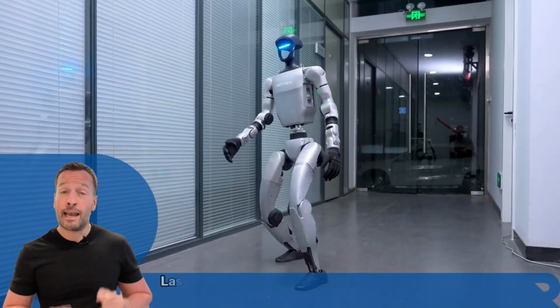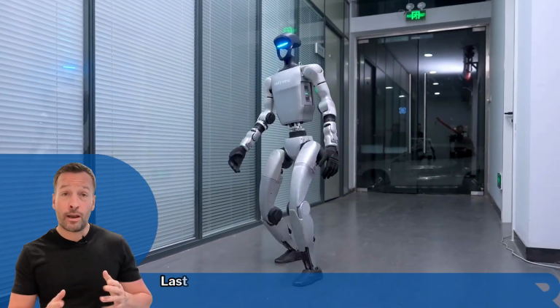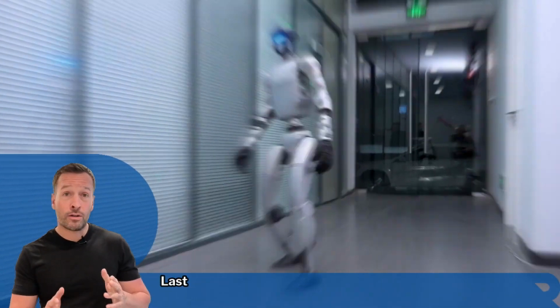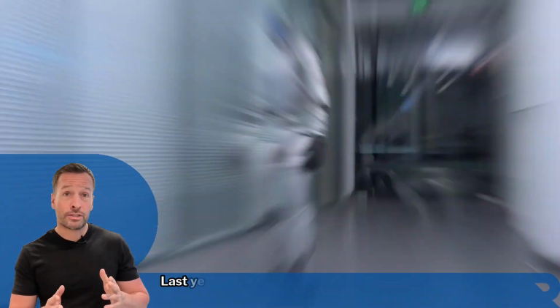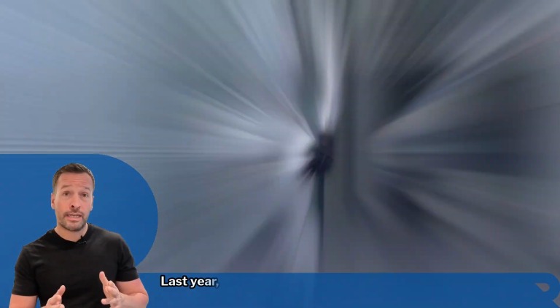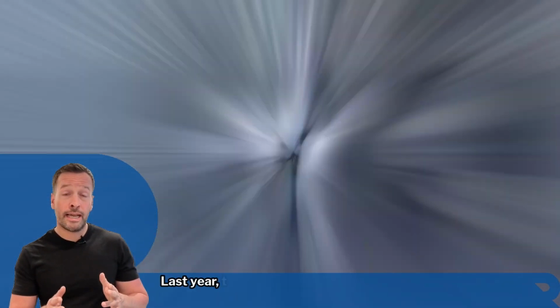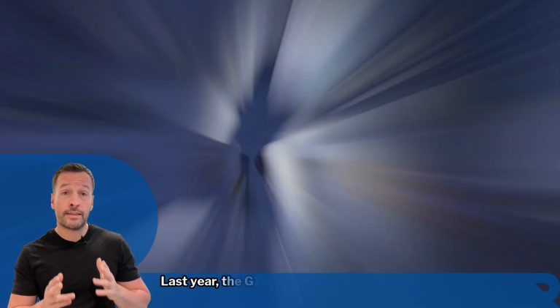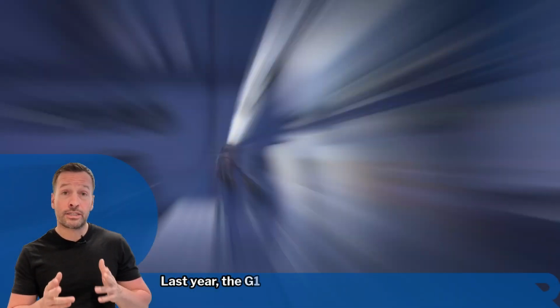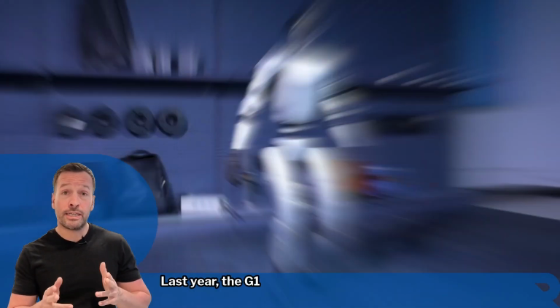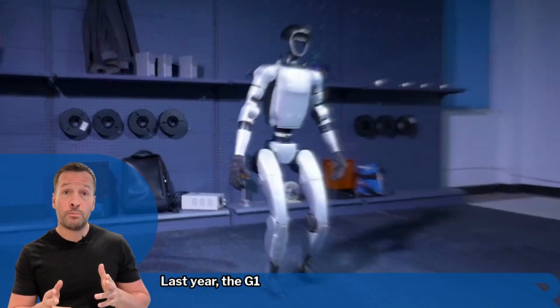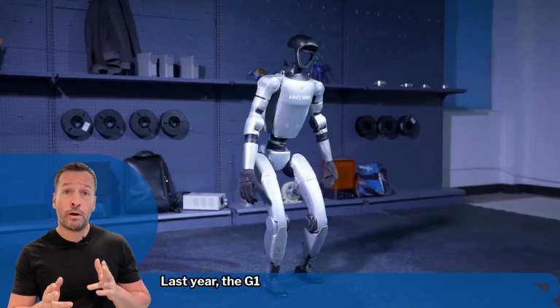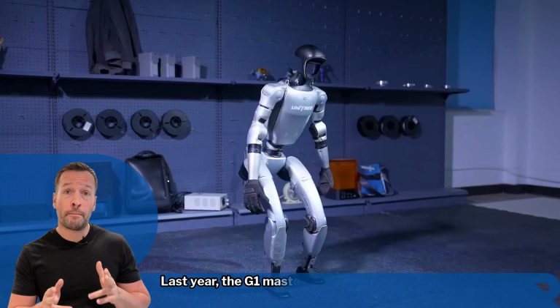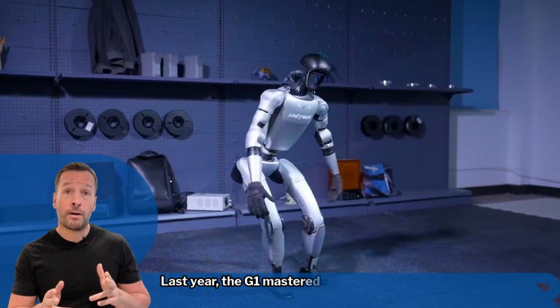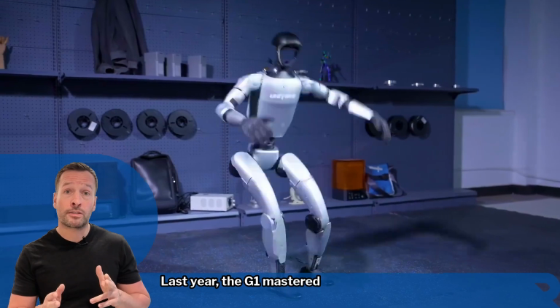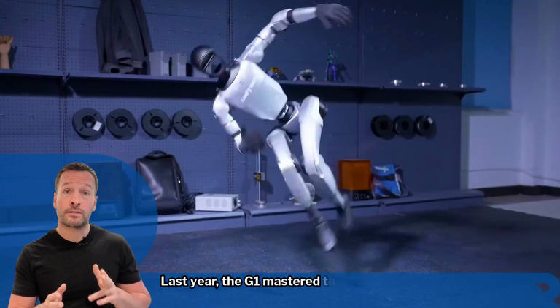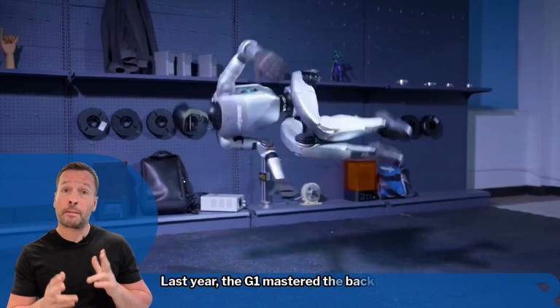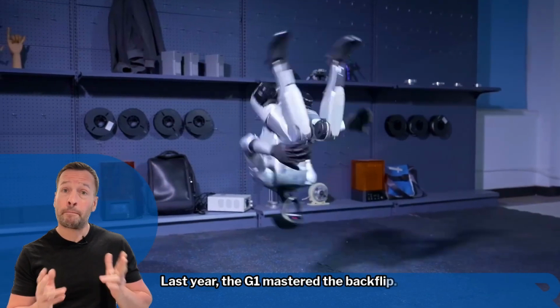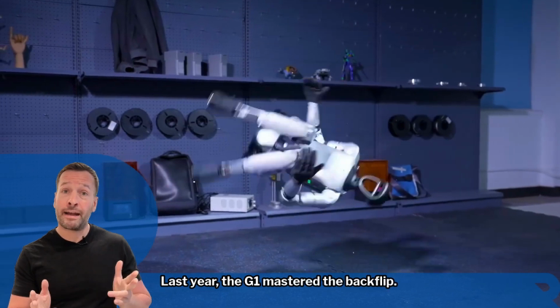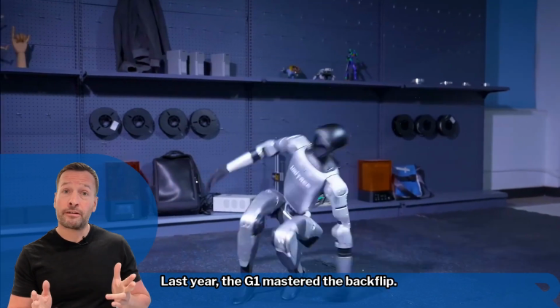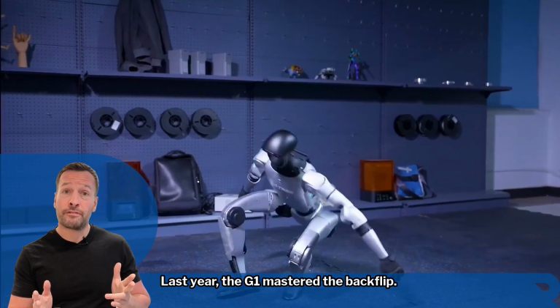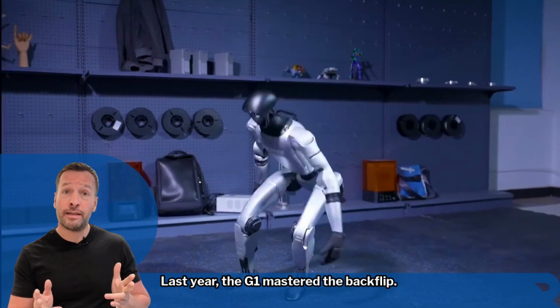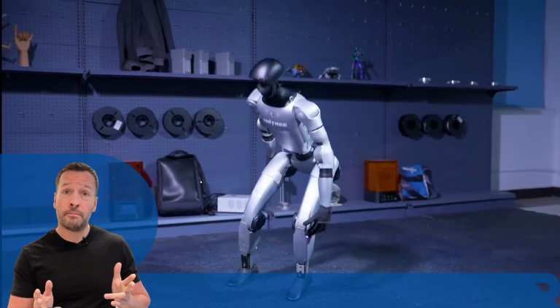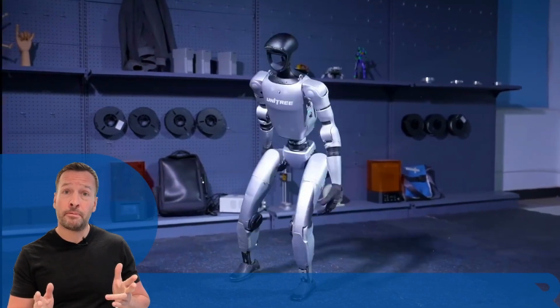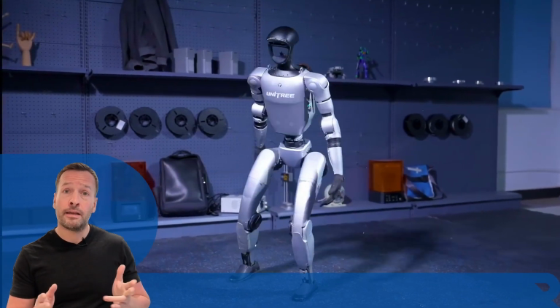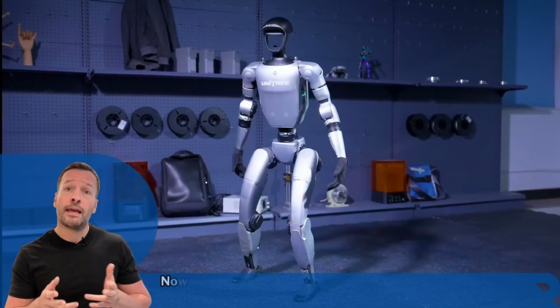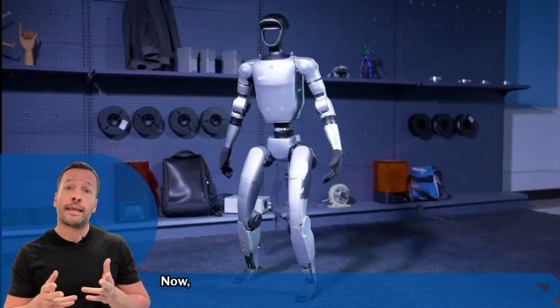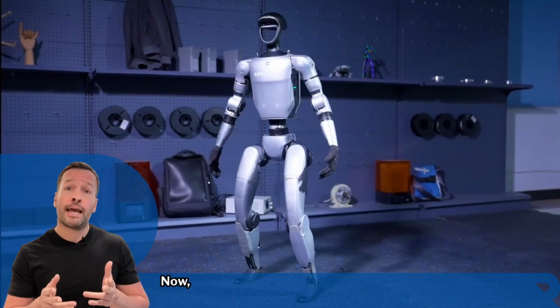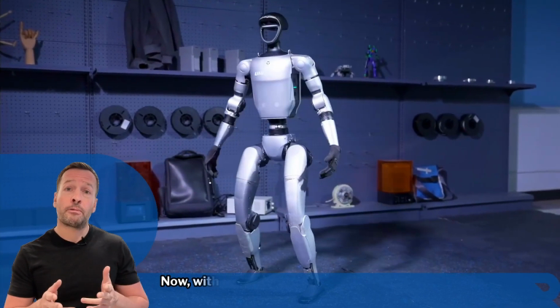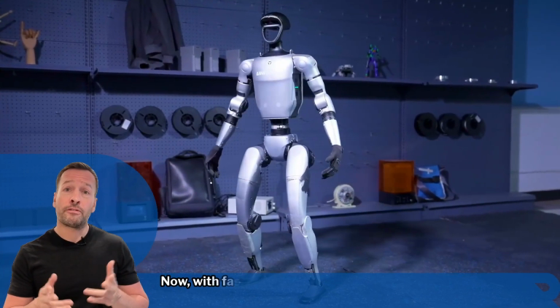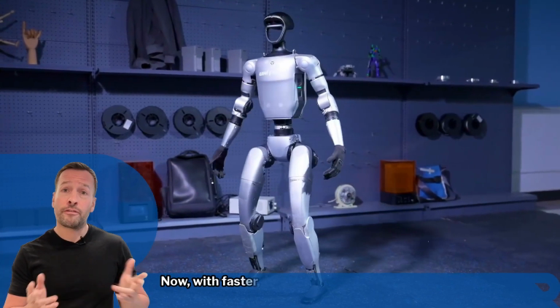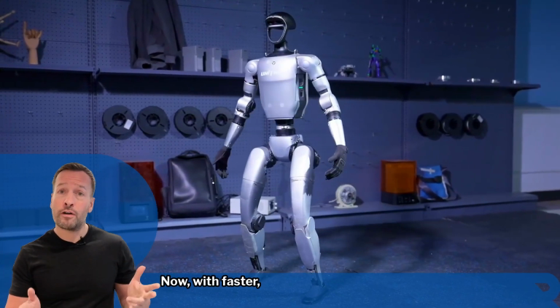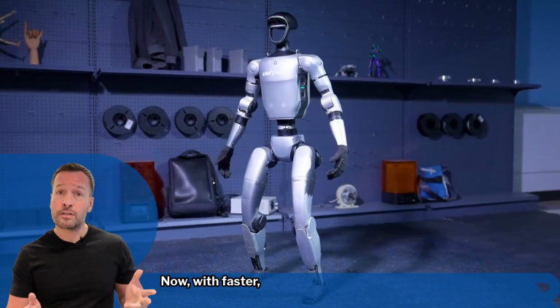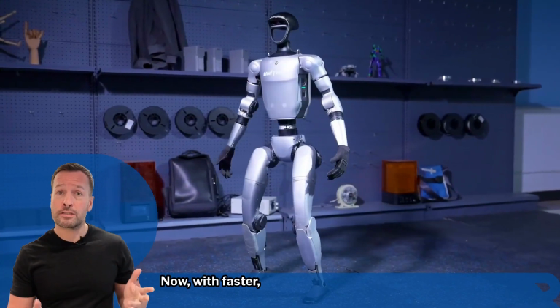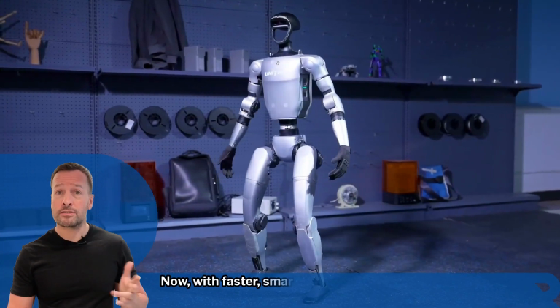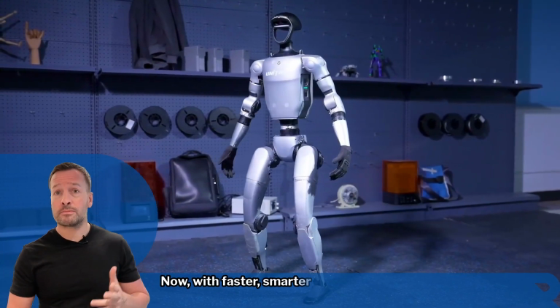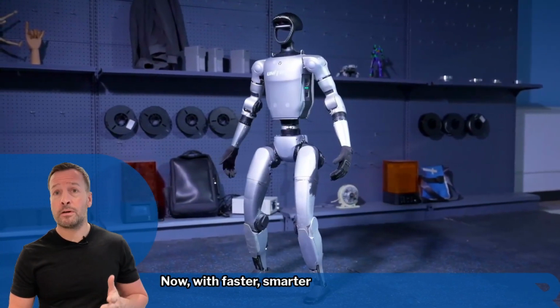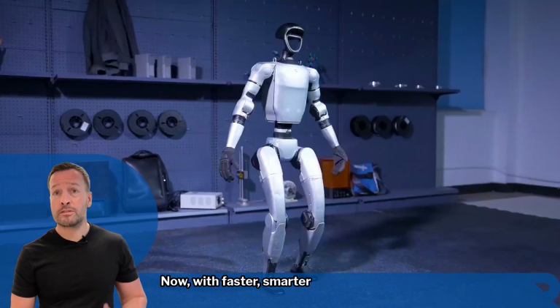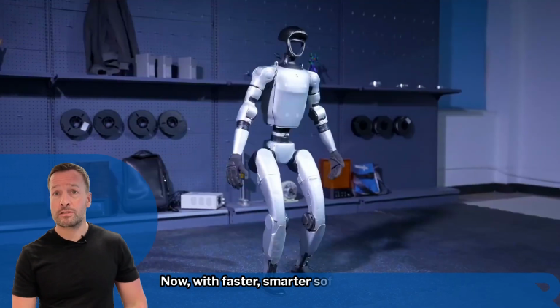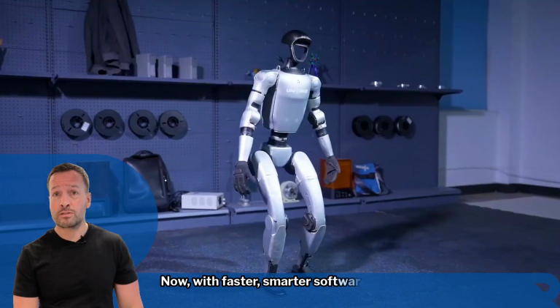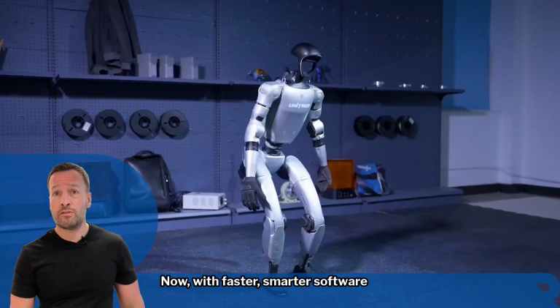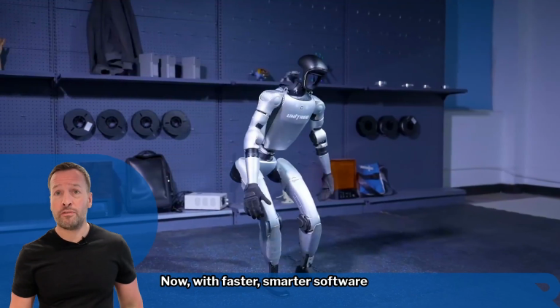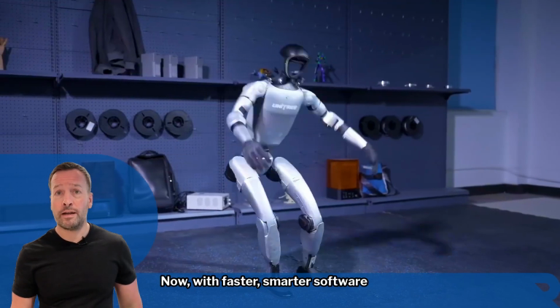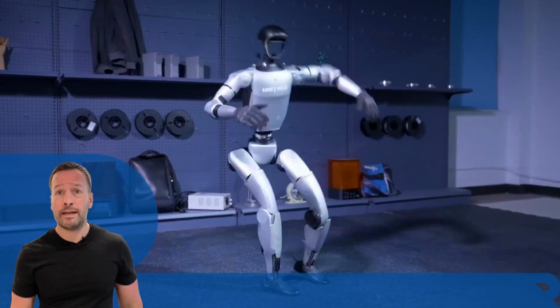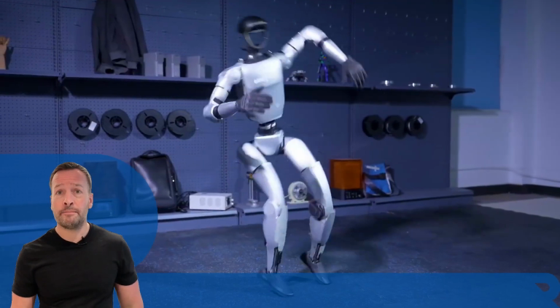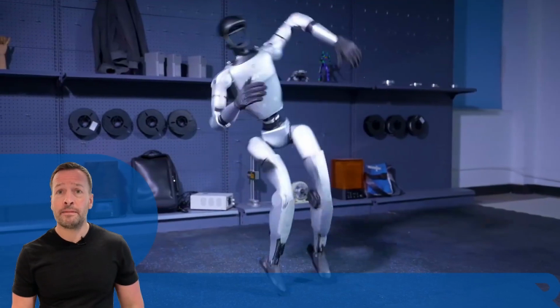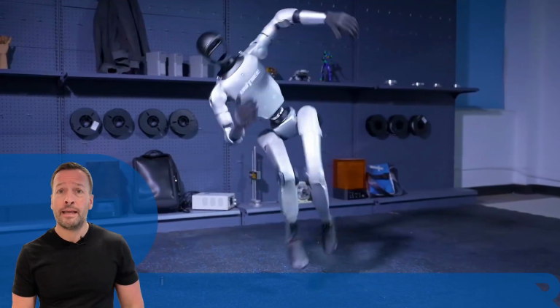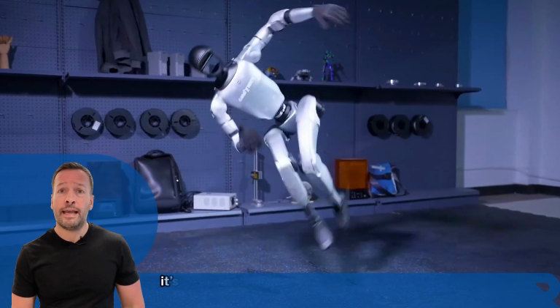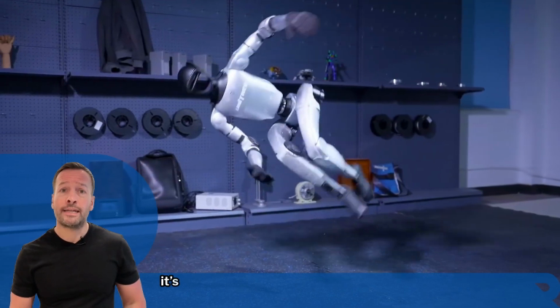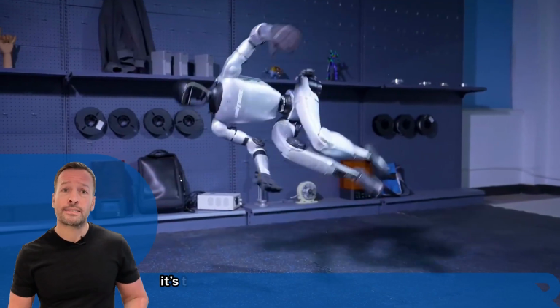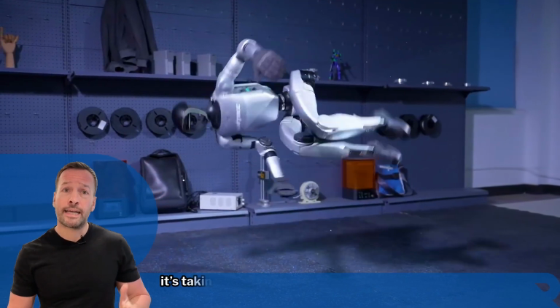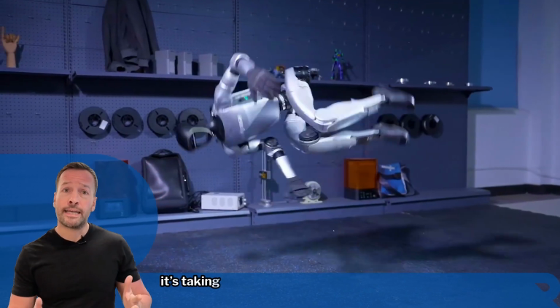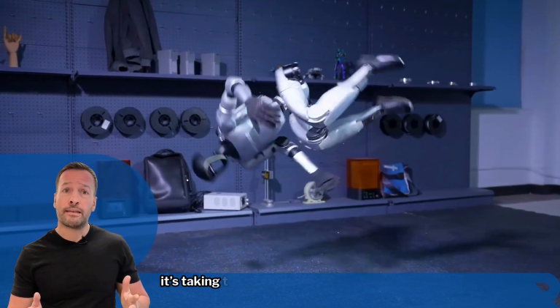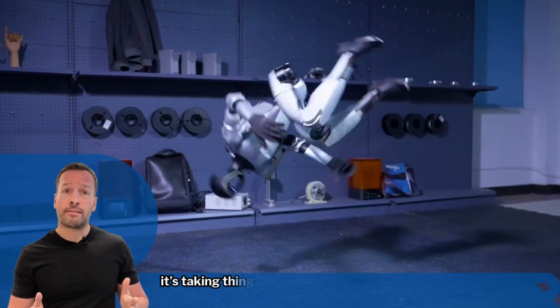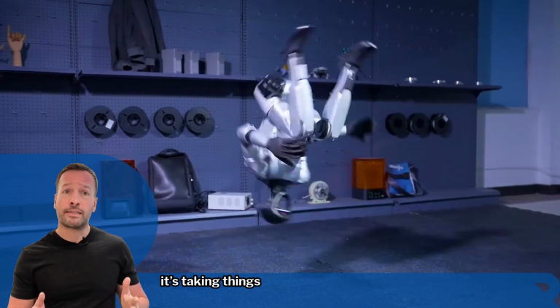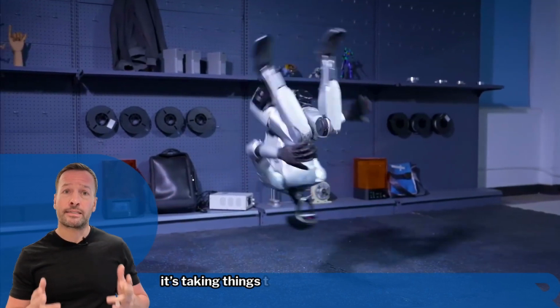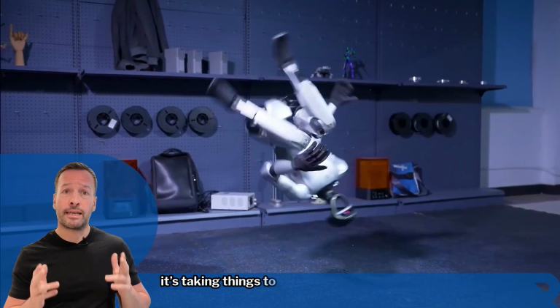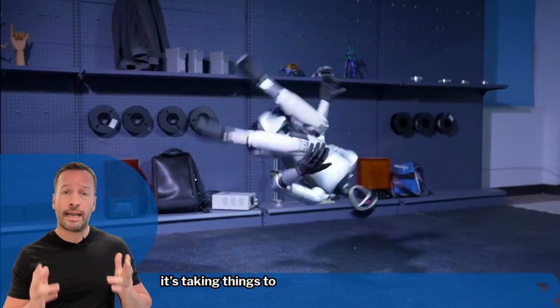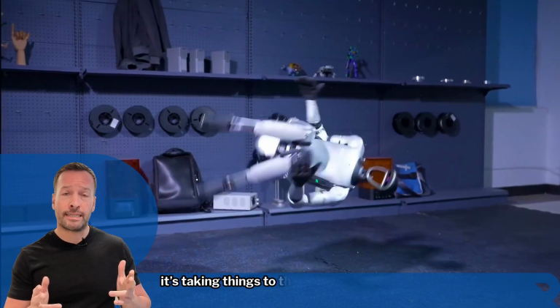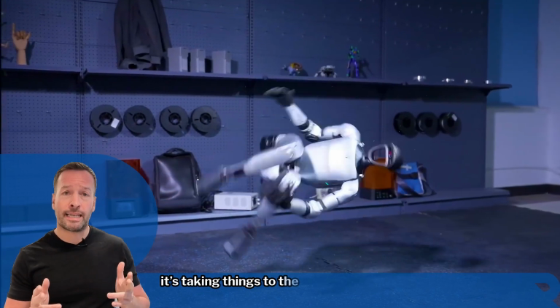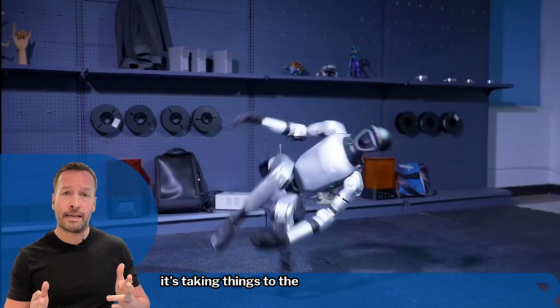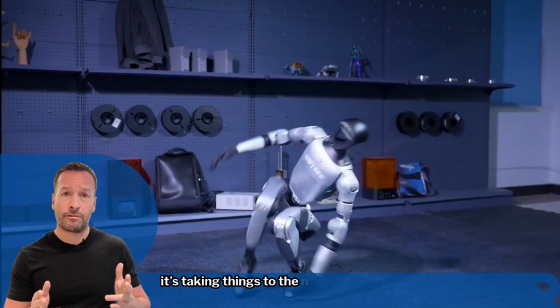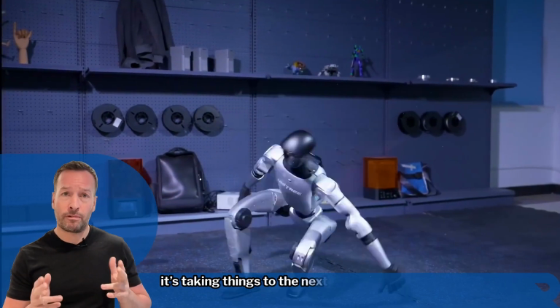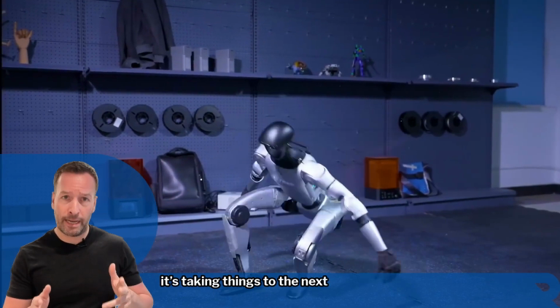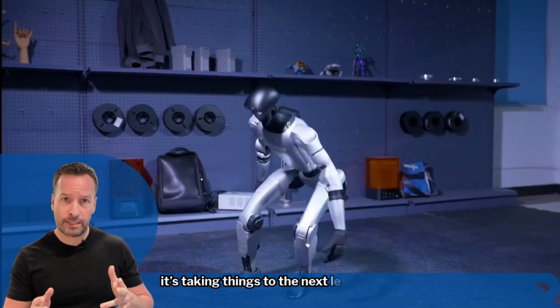Last year the G1 mastered the backflip; now with faster, smarter software, it's taking things to the next level — literally.